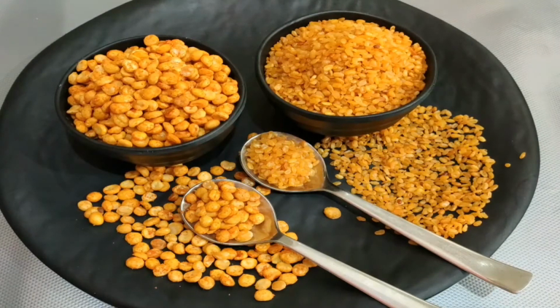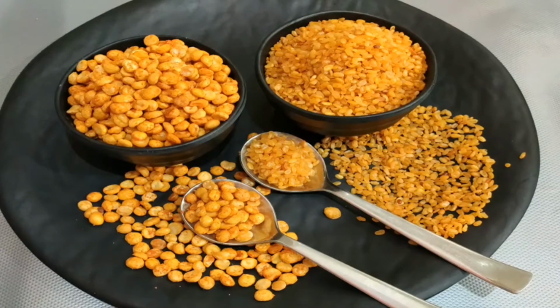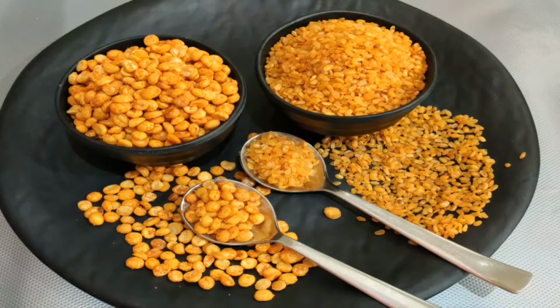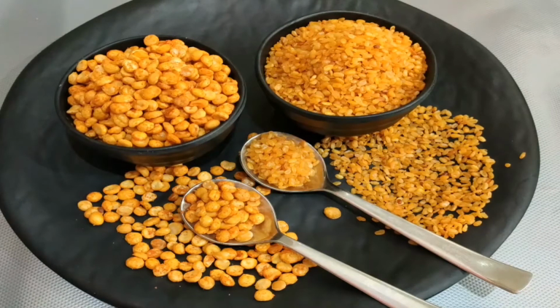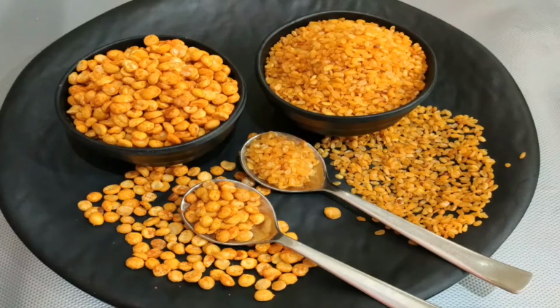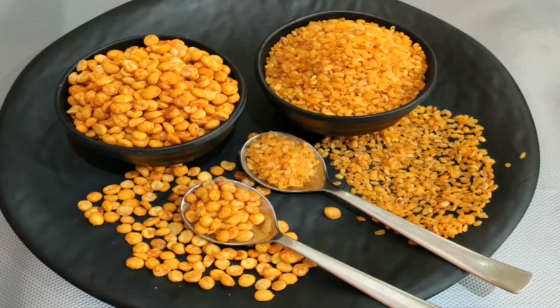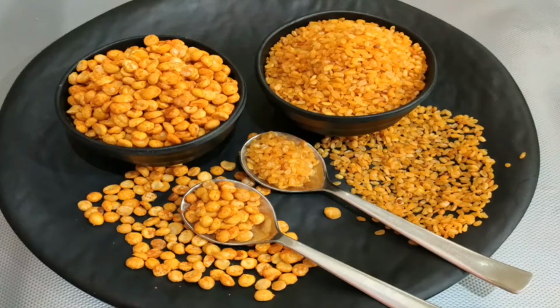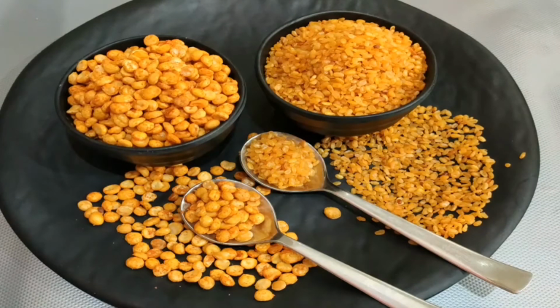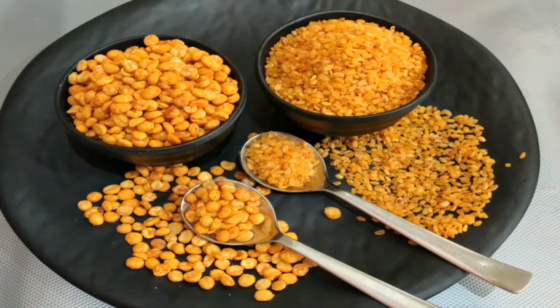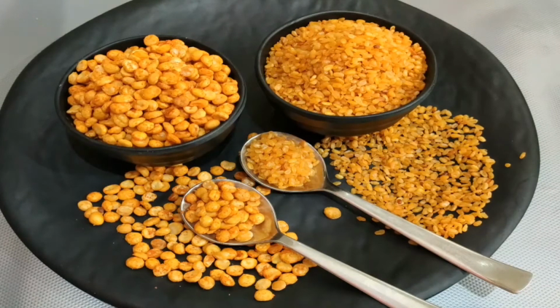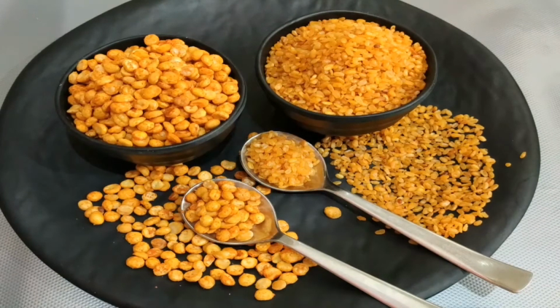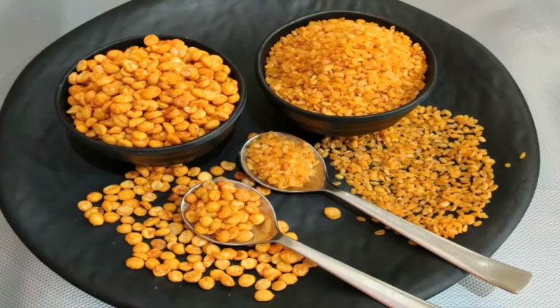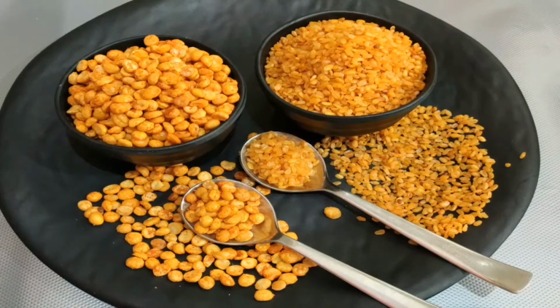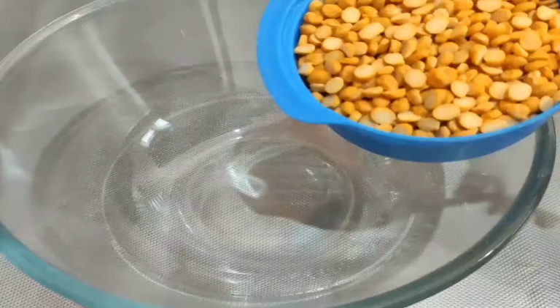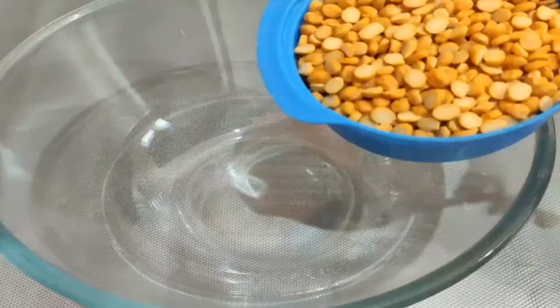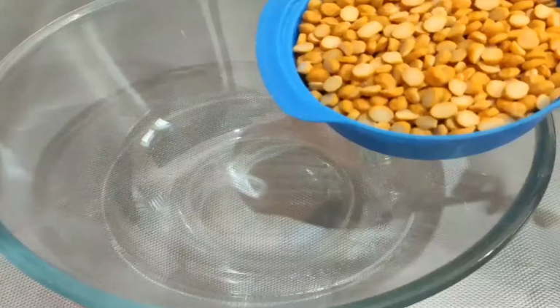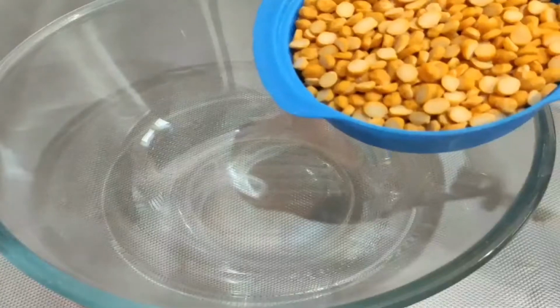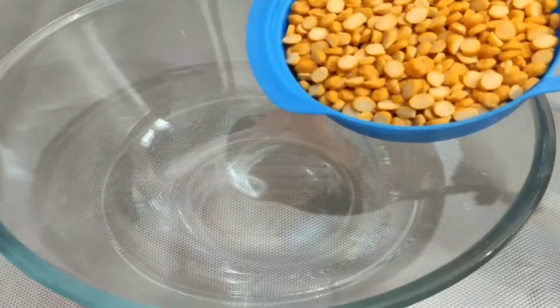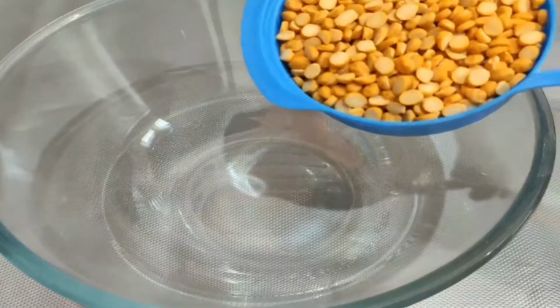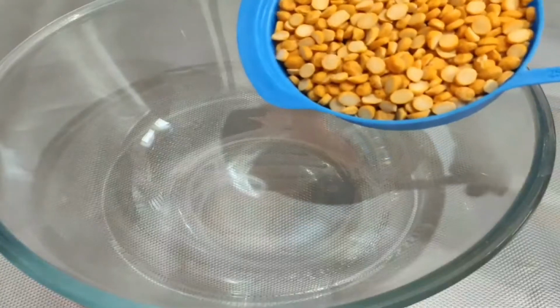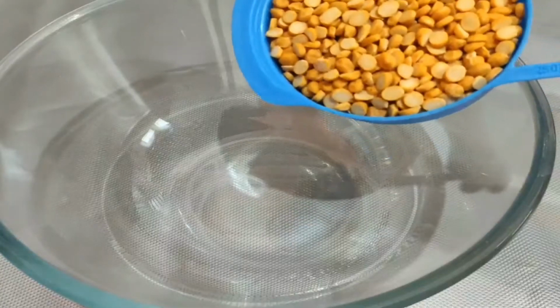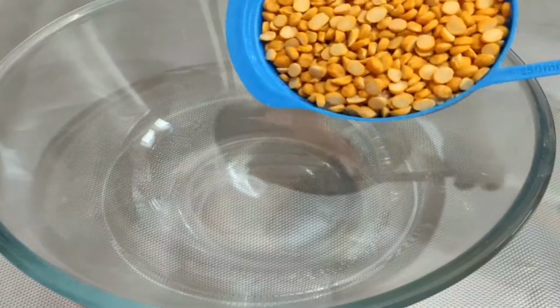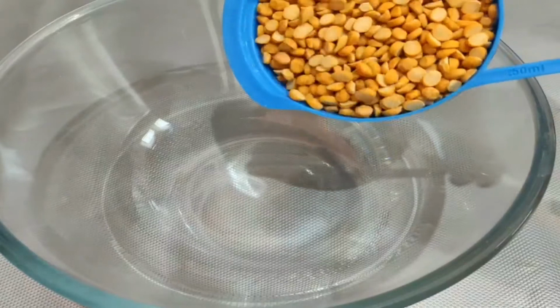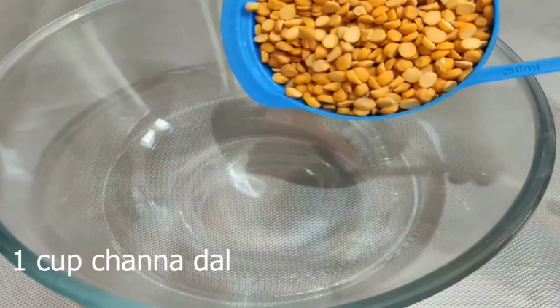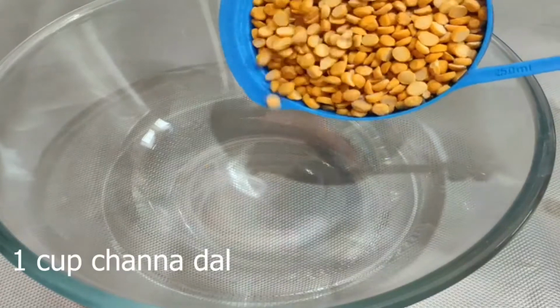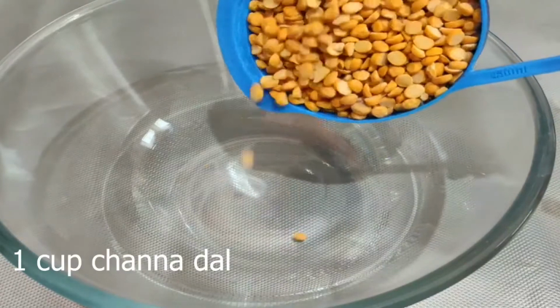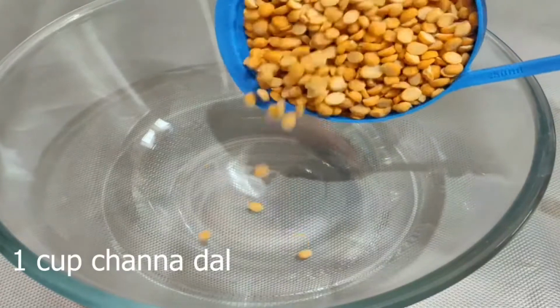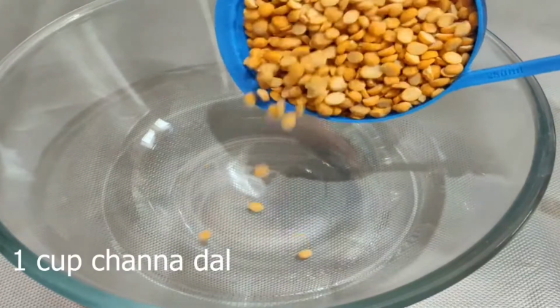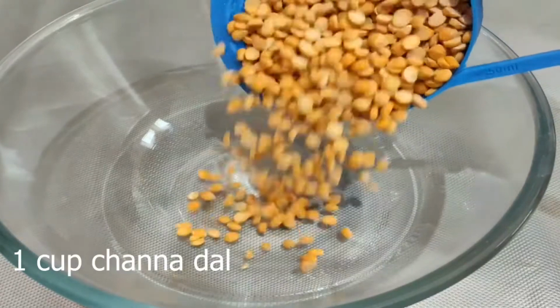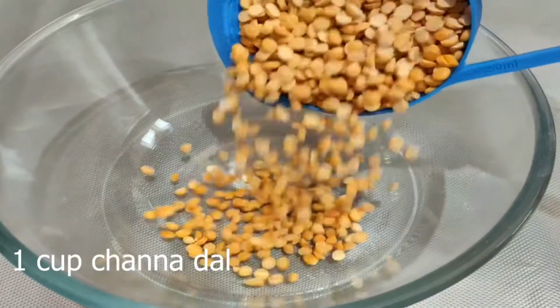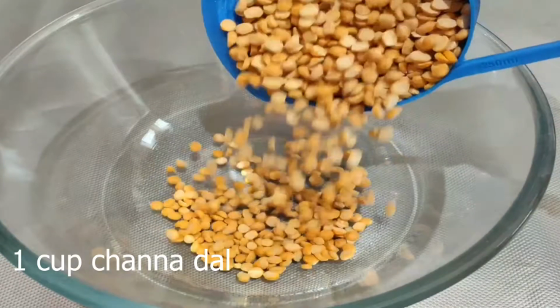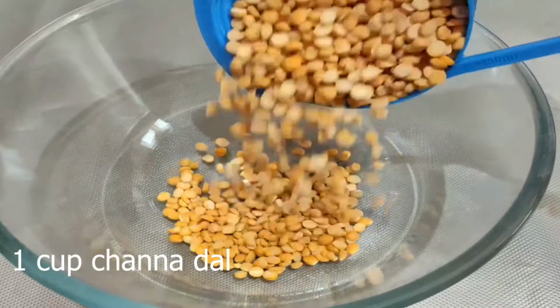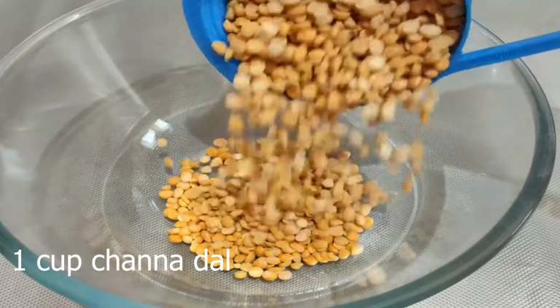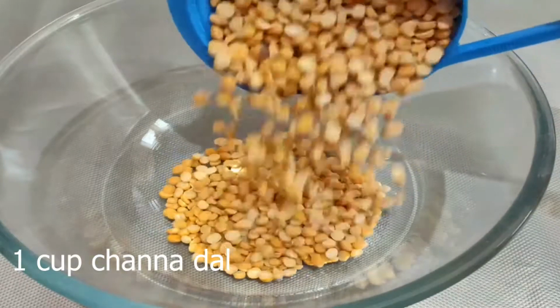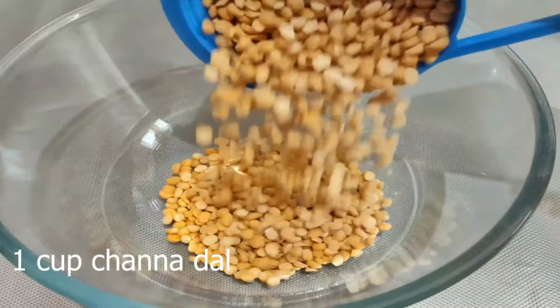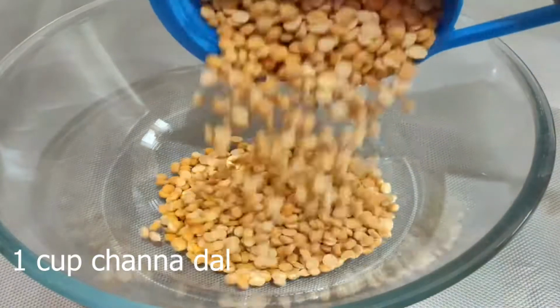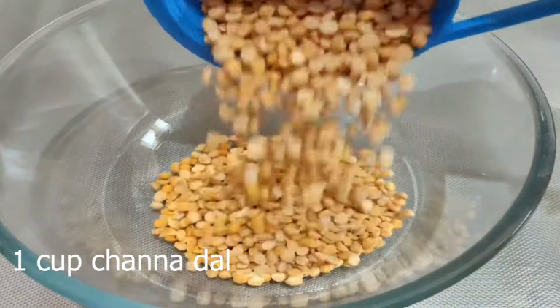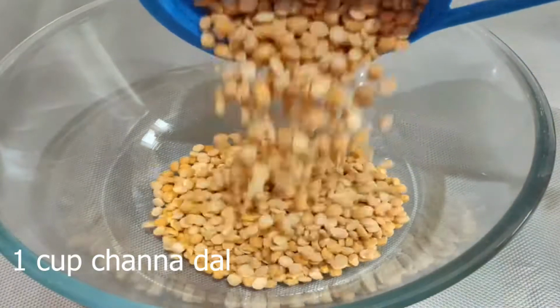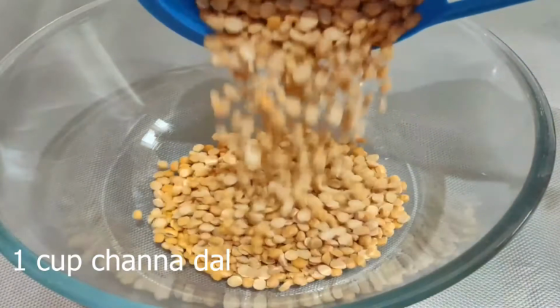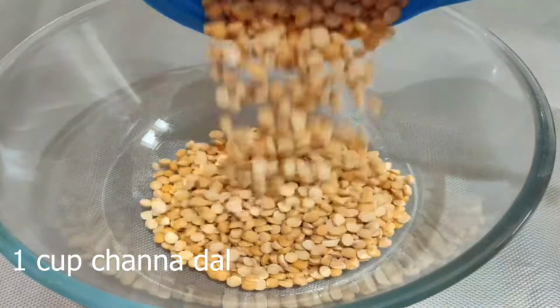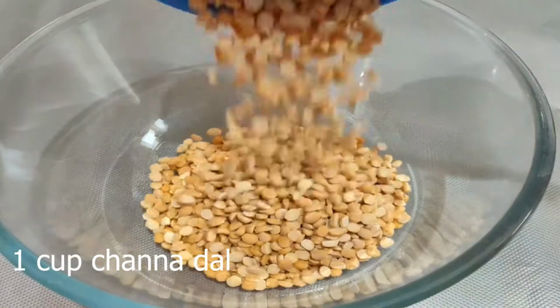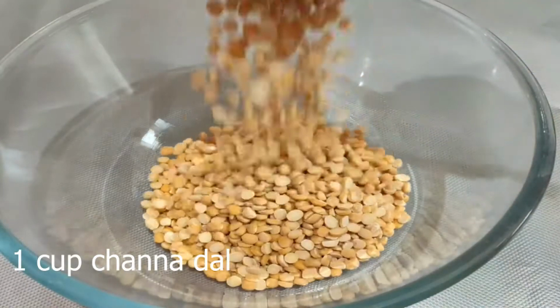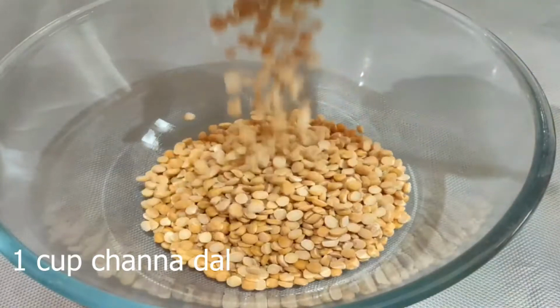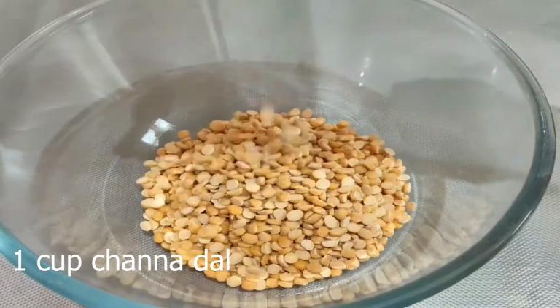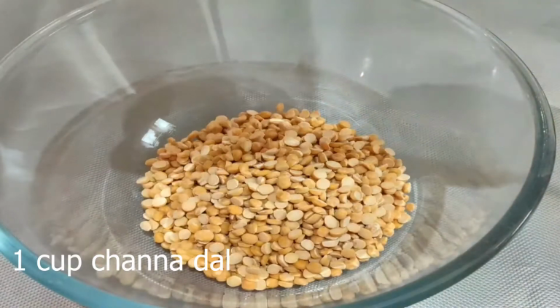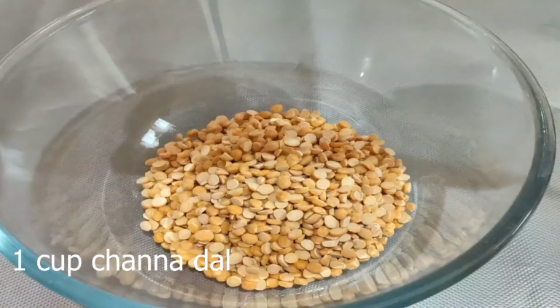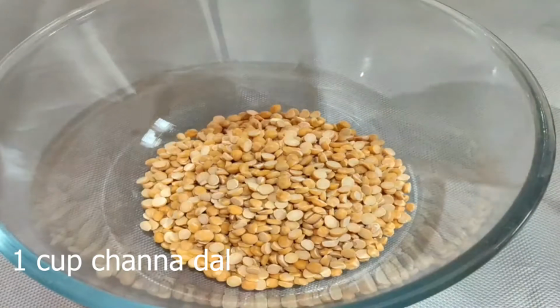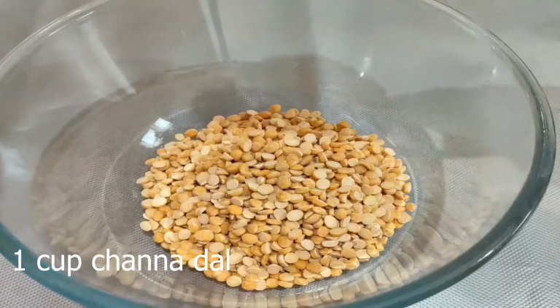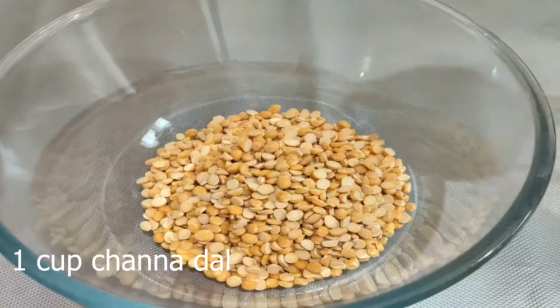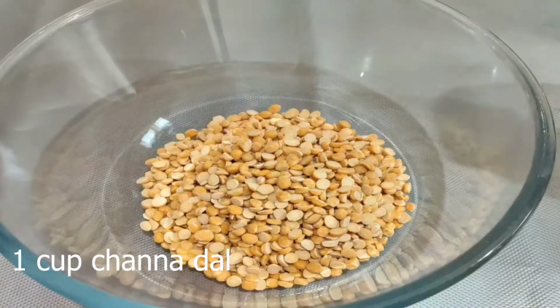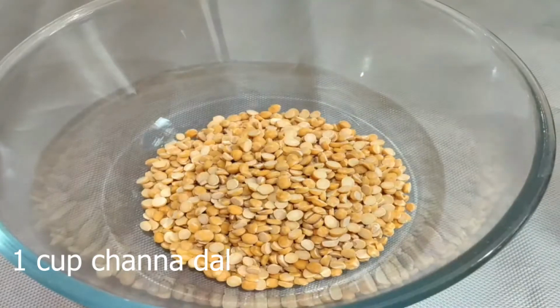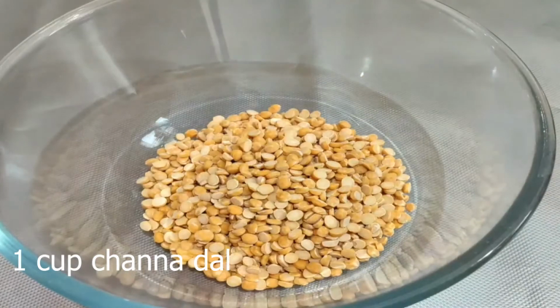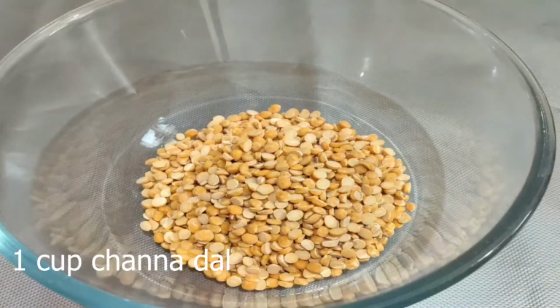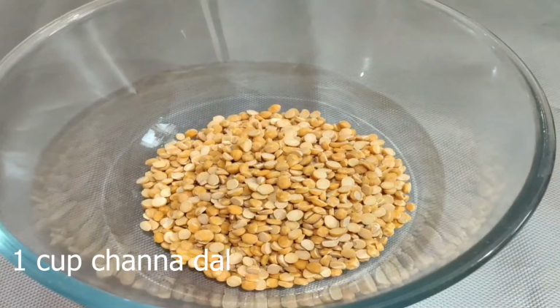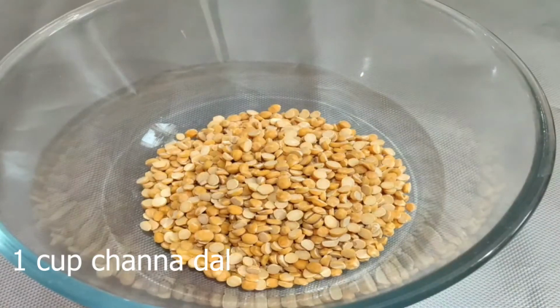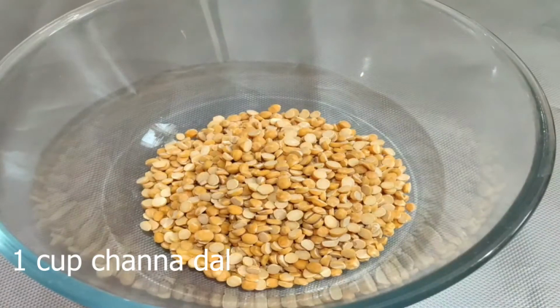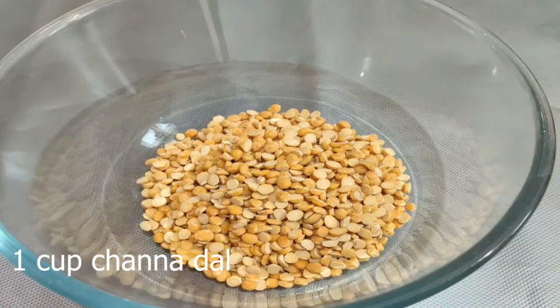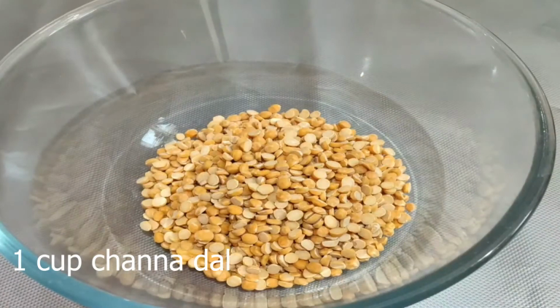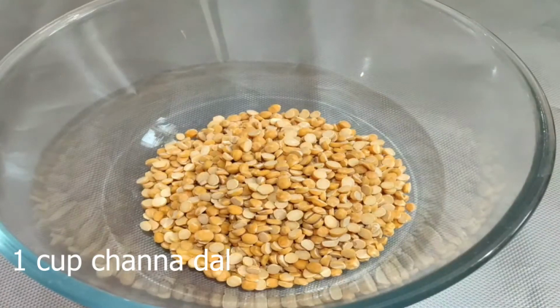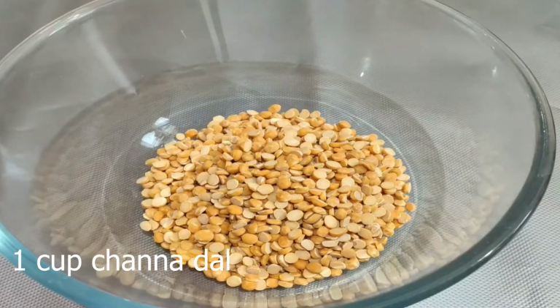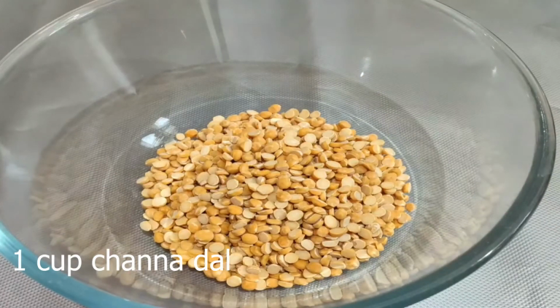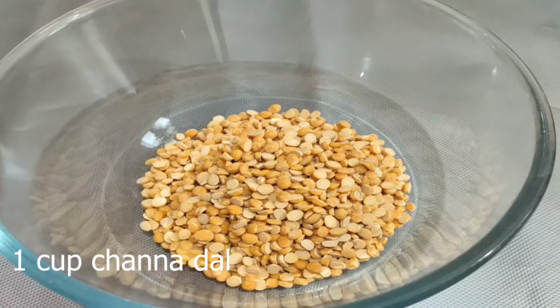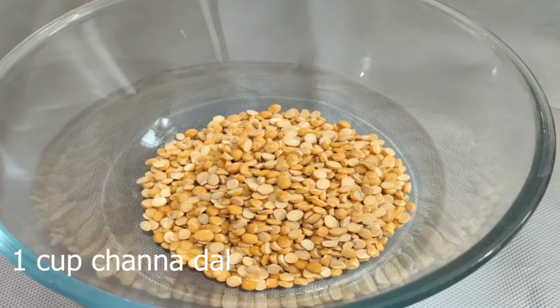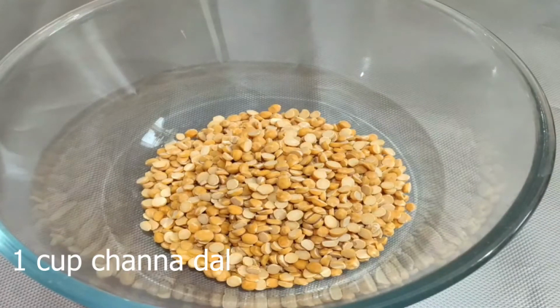Next, add a mixing bowl, then add 1 cup of pepper.